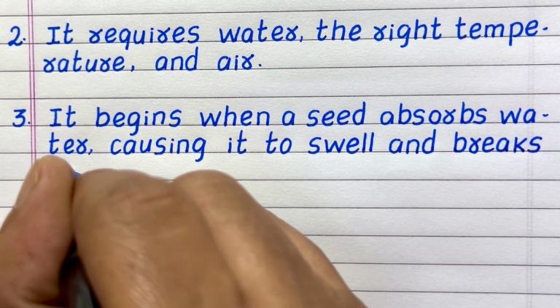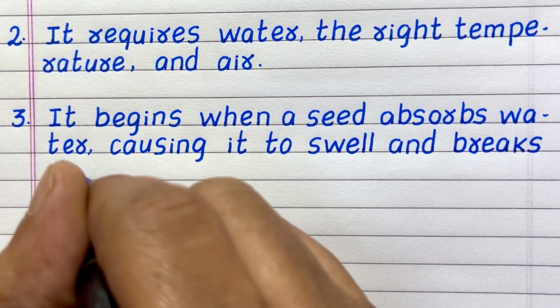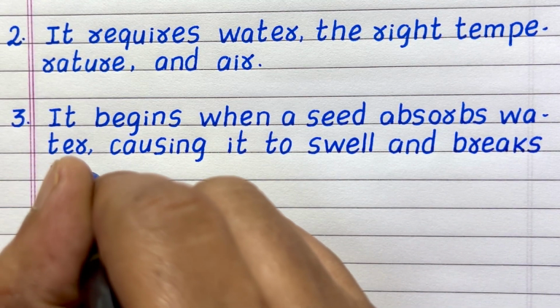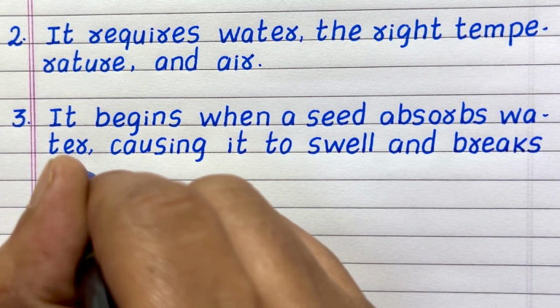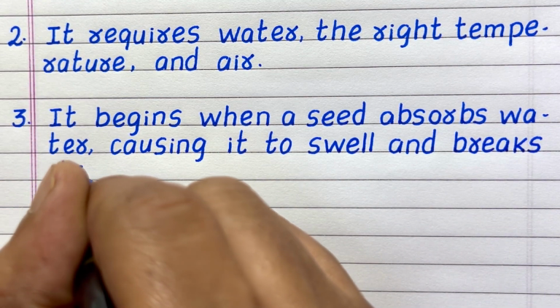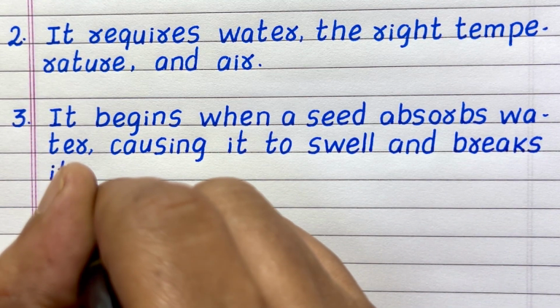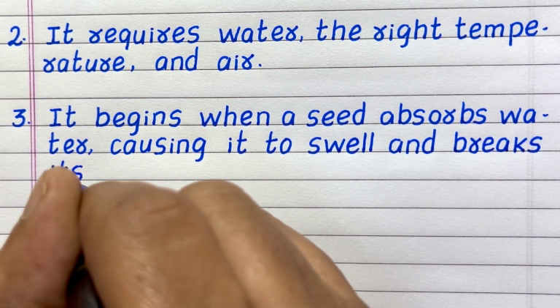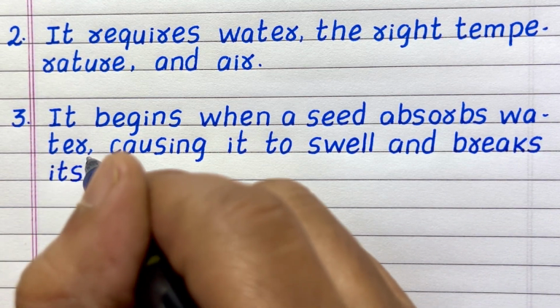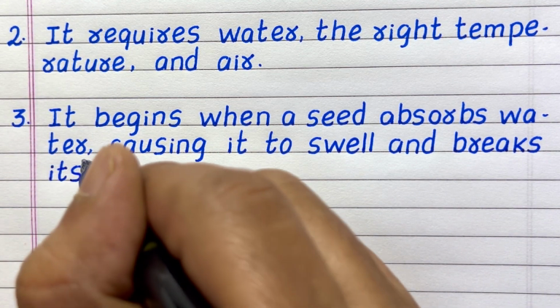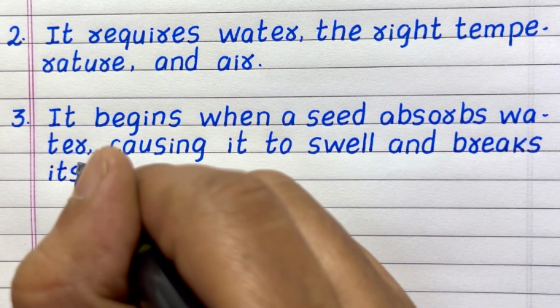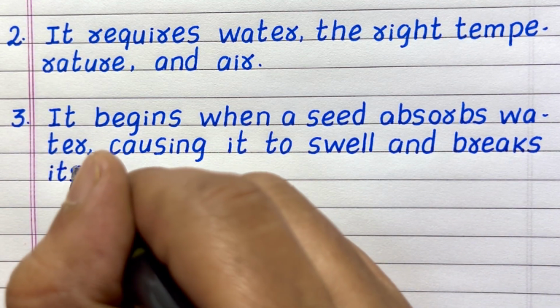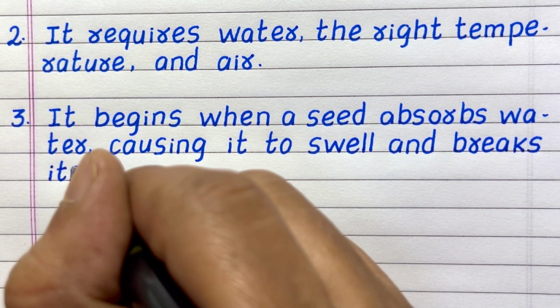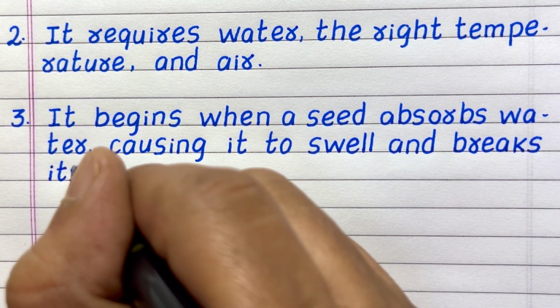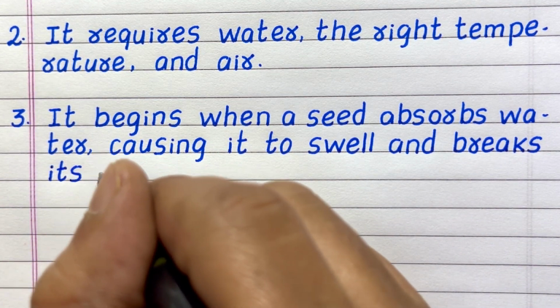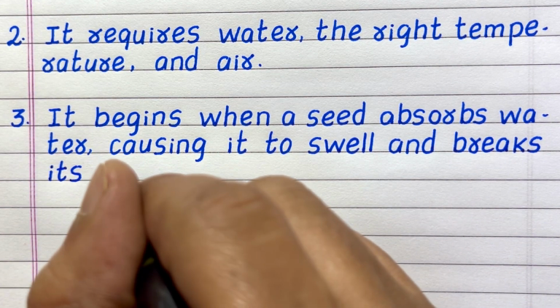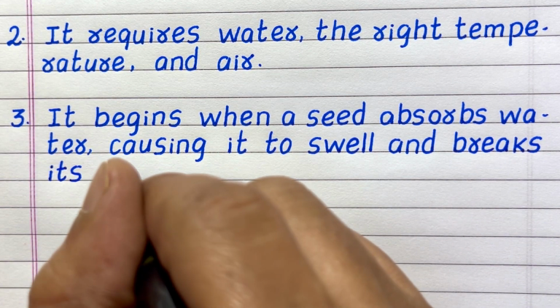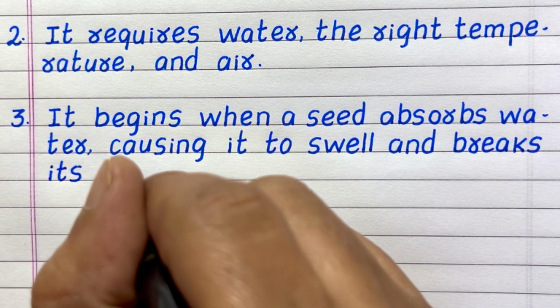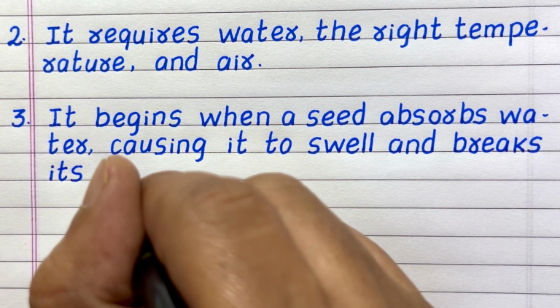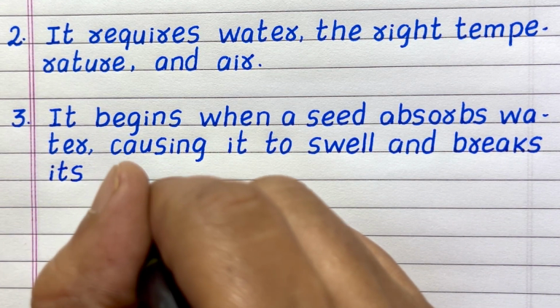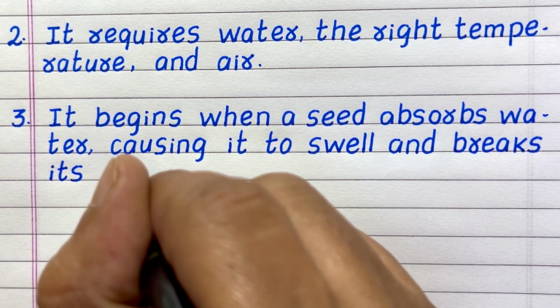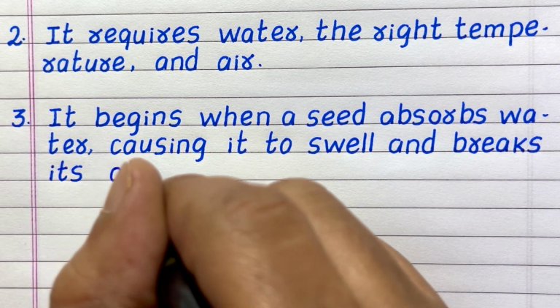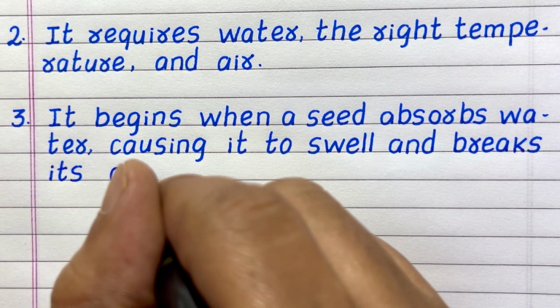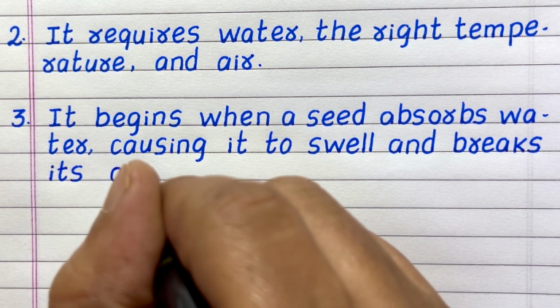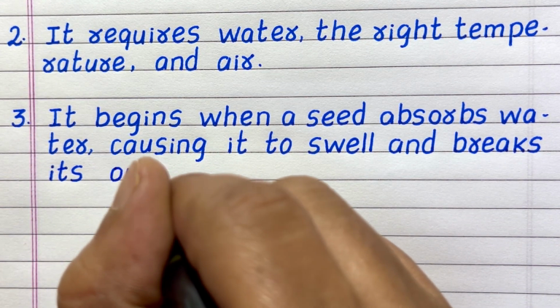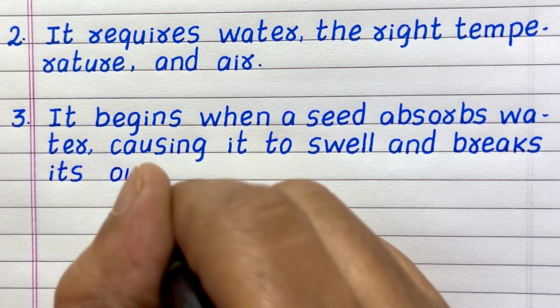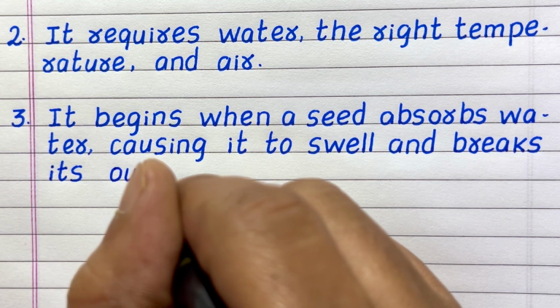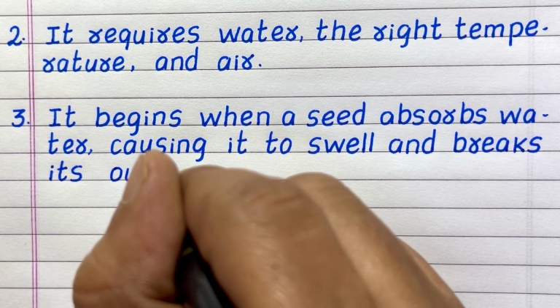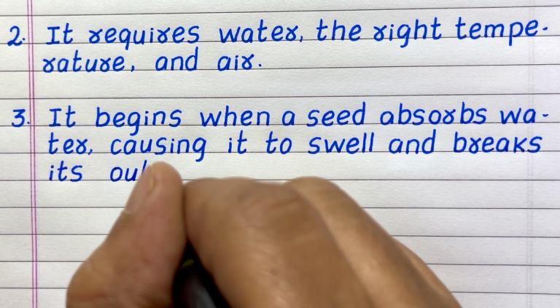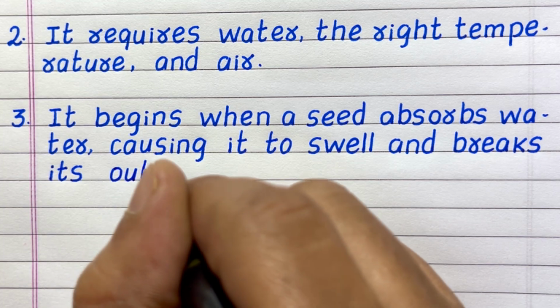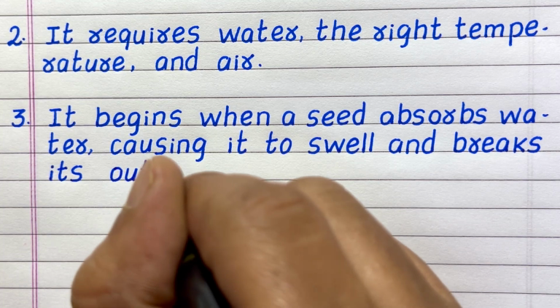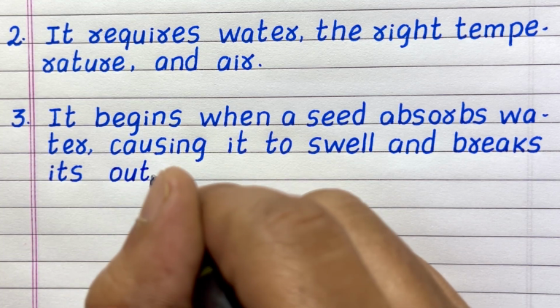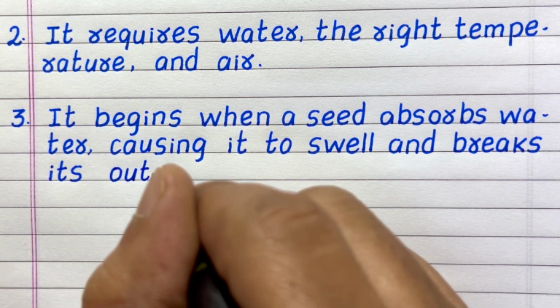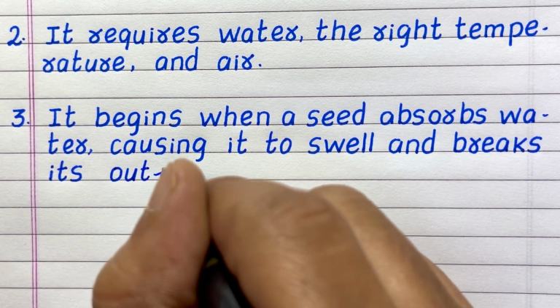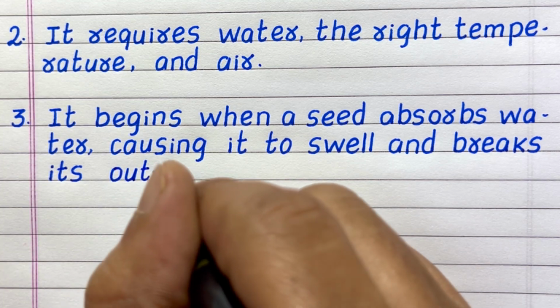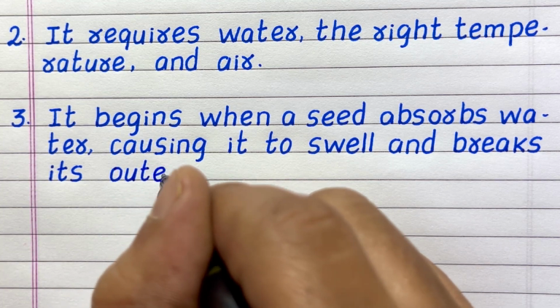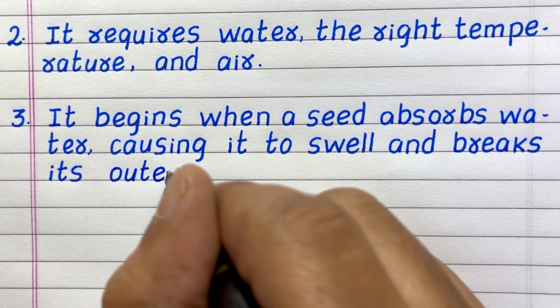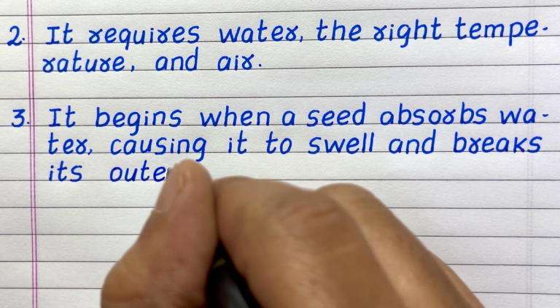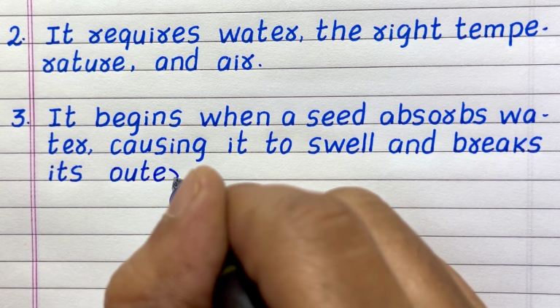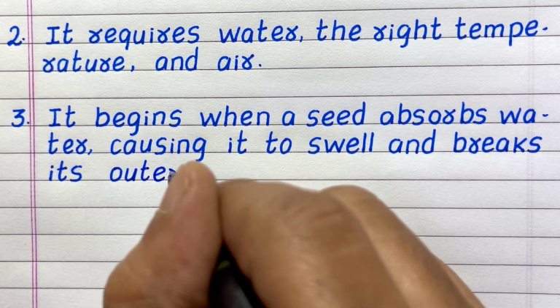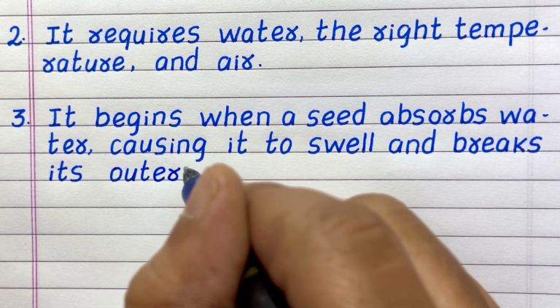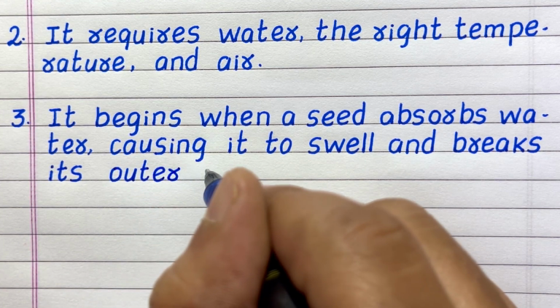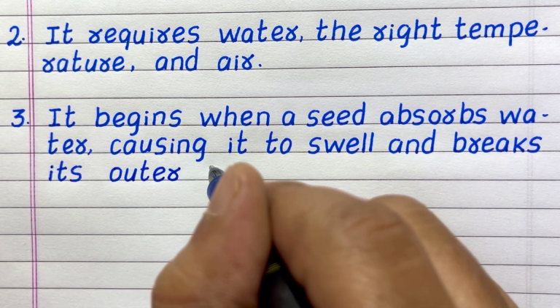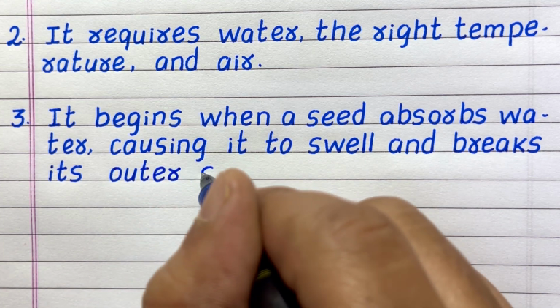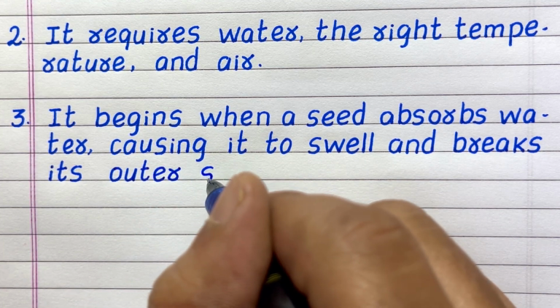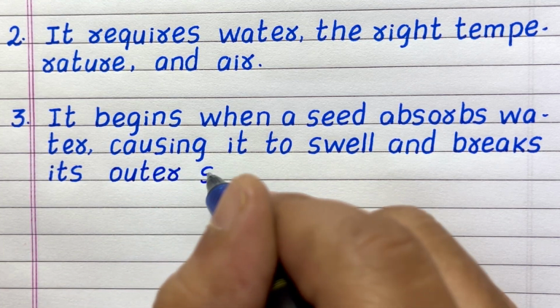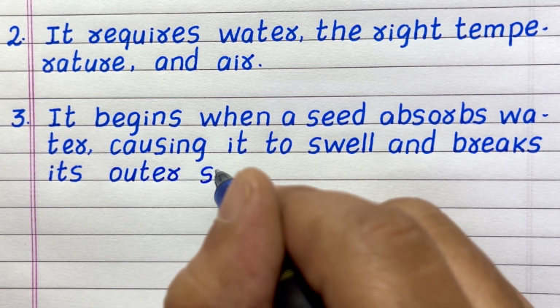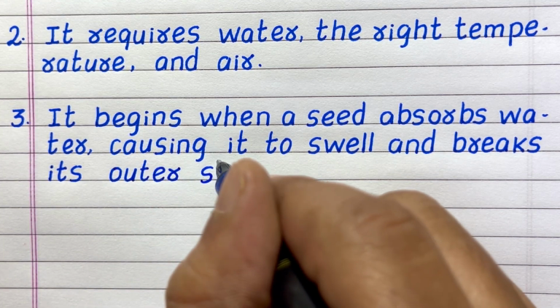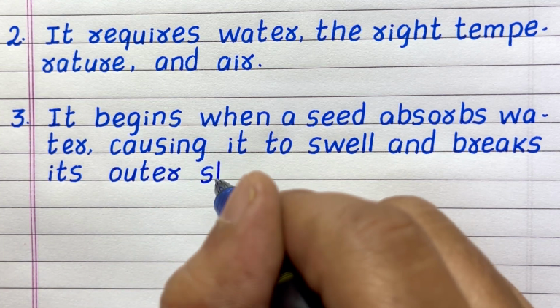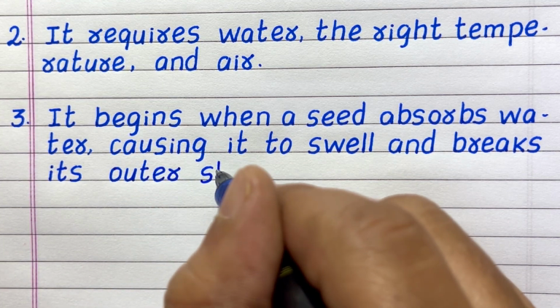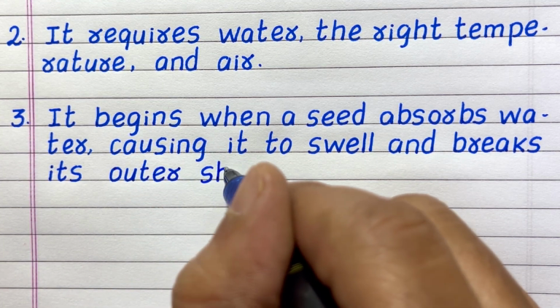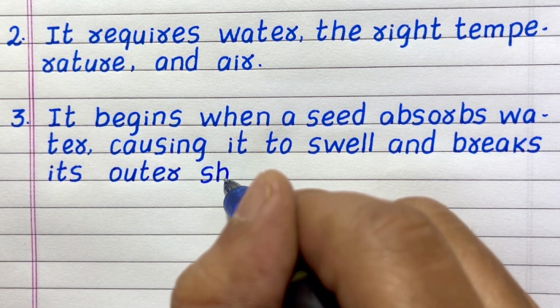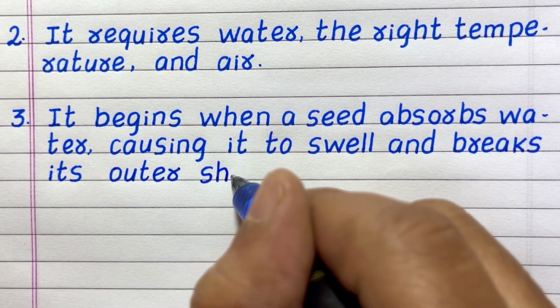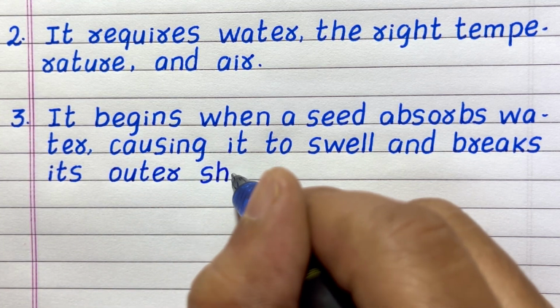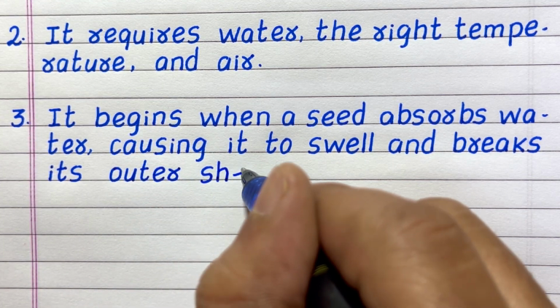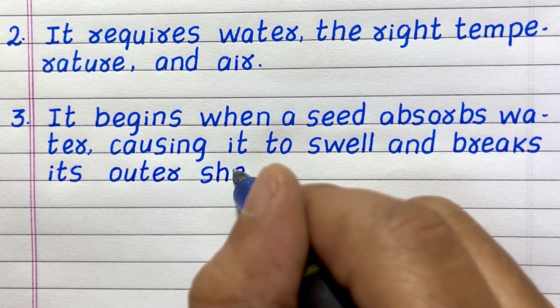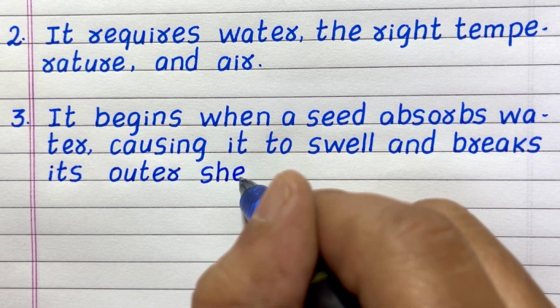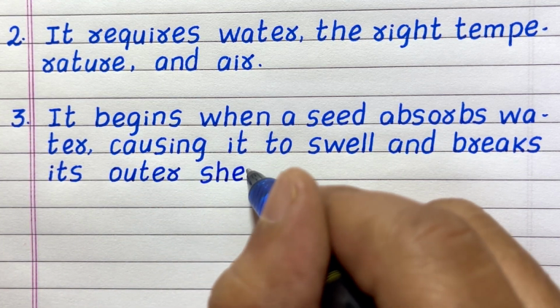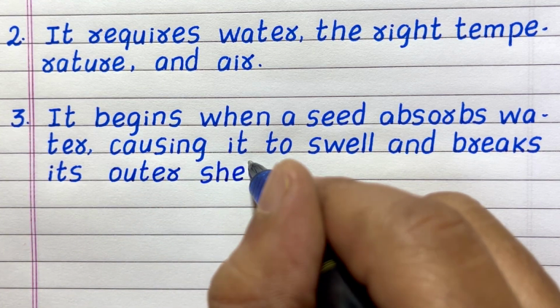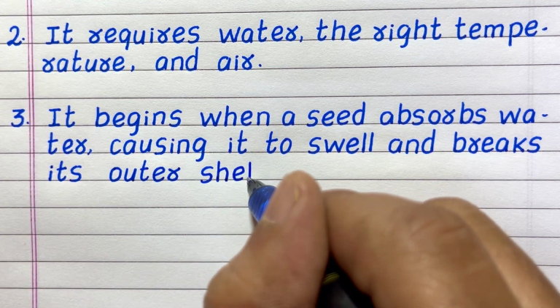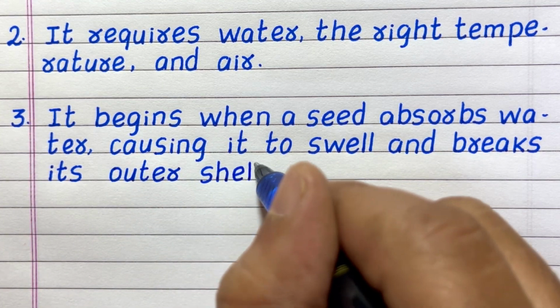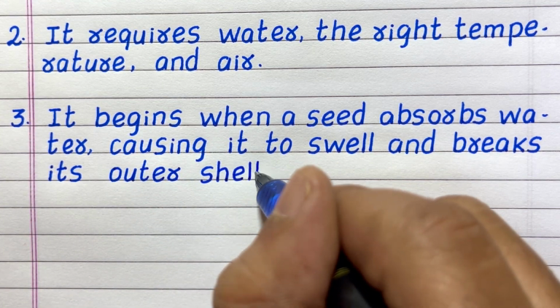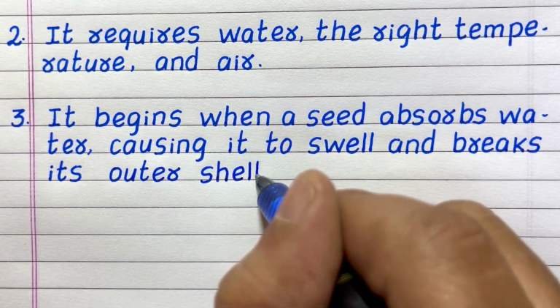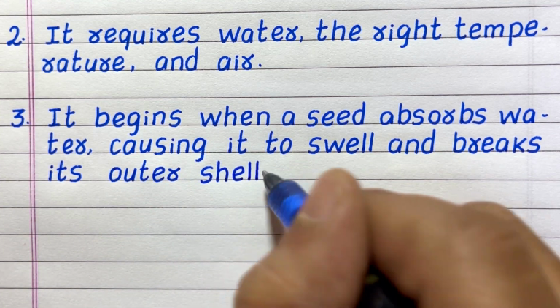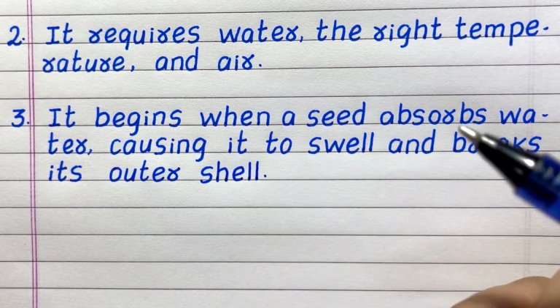Line three: It begins when a seed absorbs water, causing it to swell and break its outer shell.